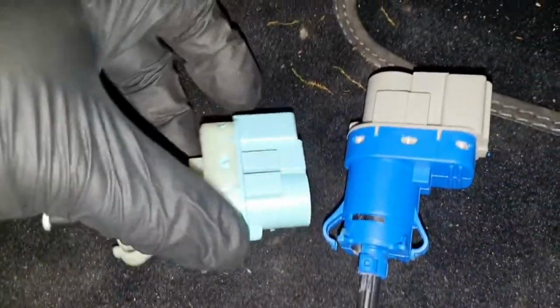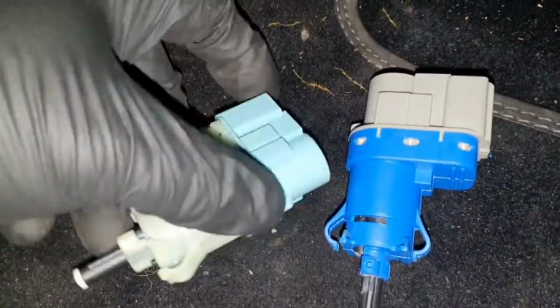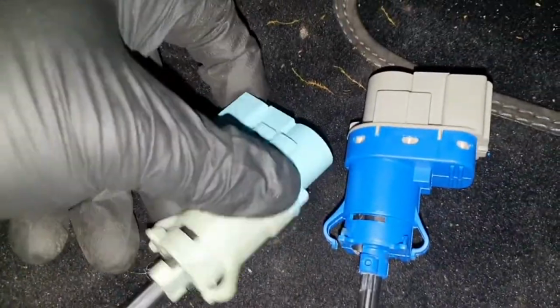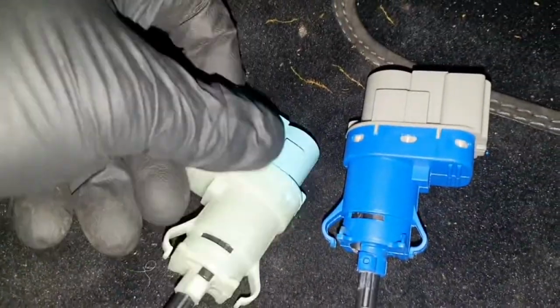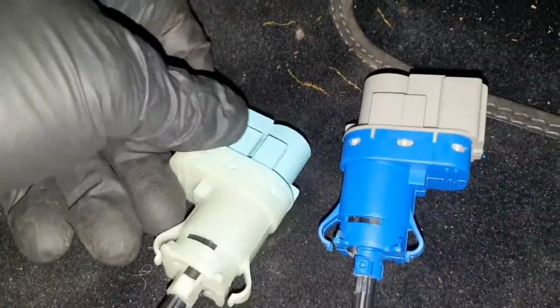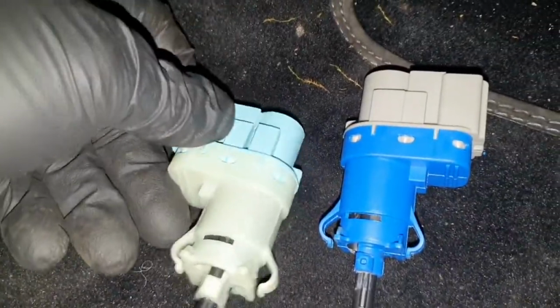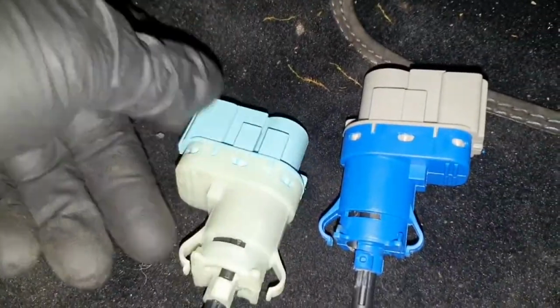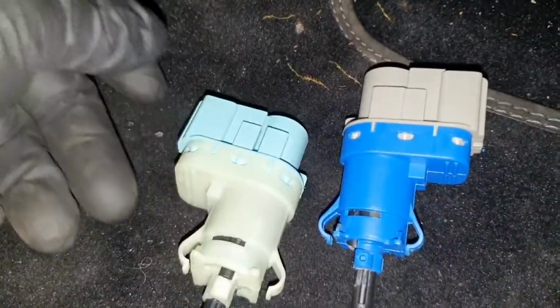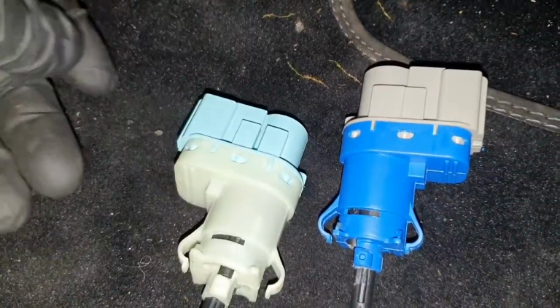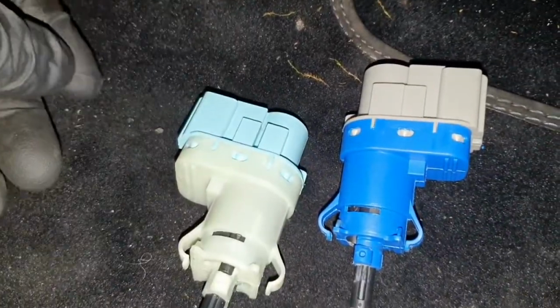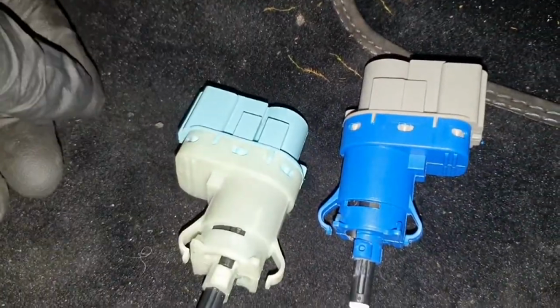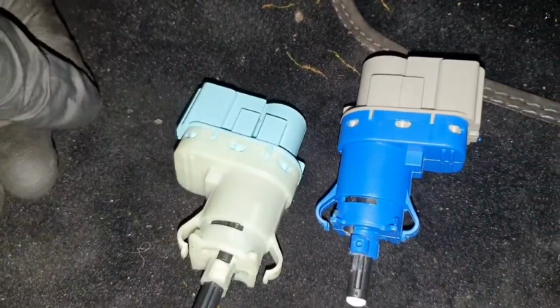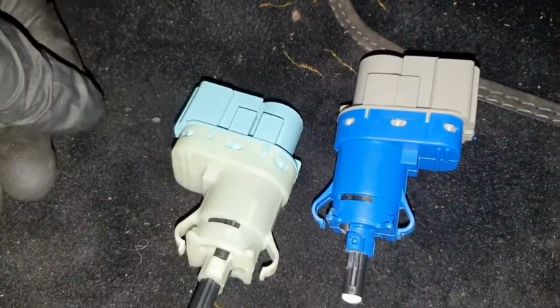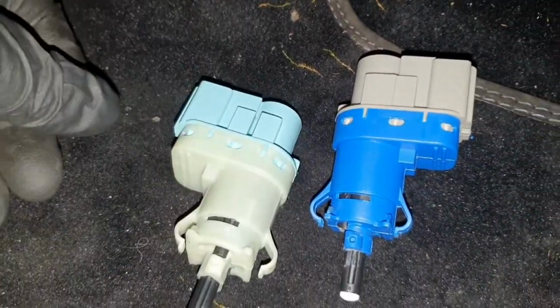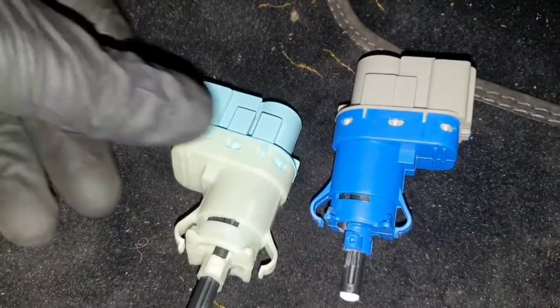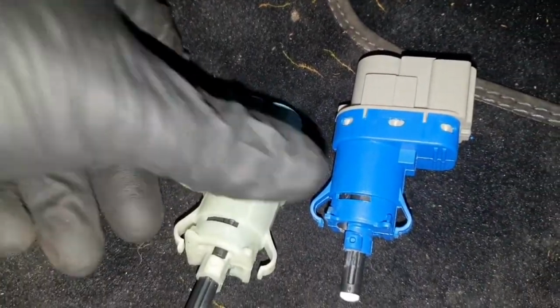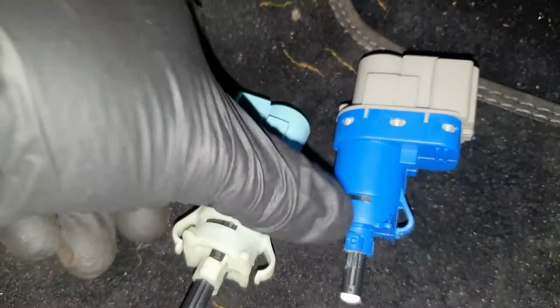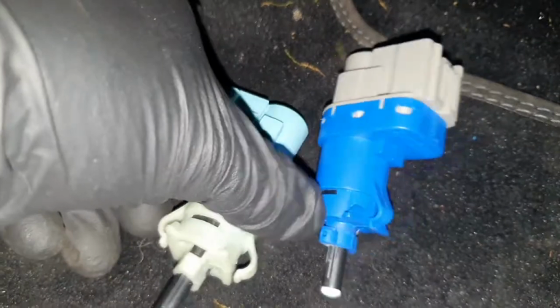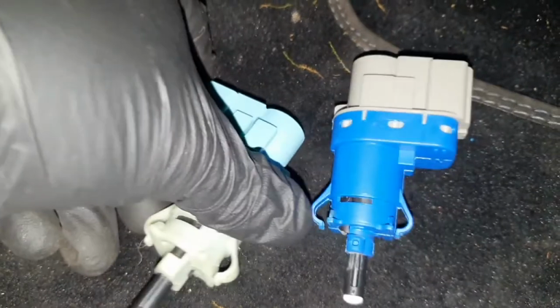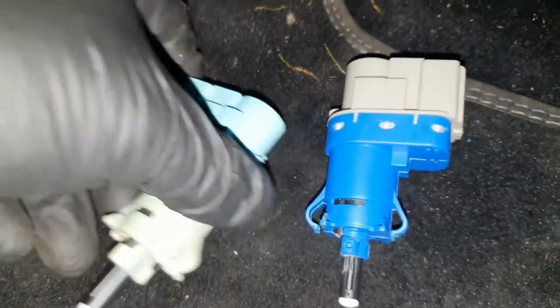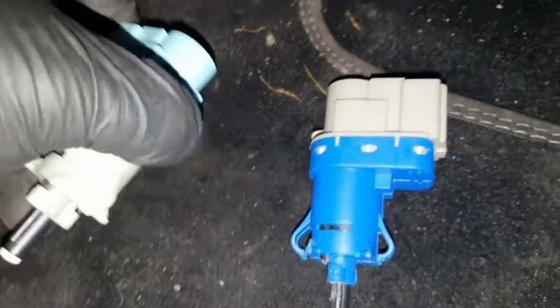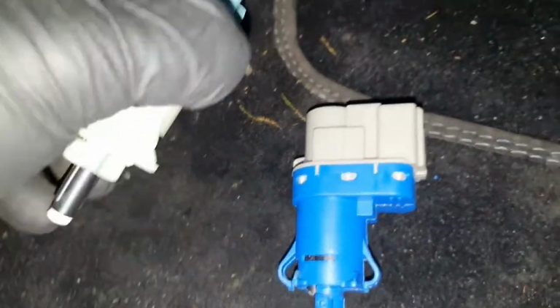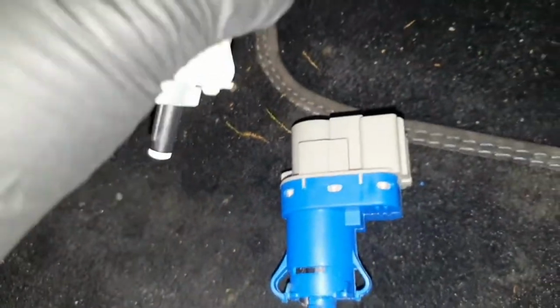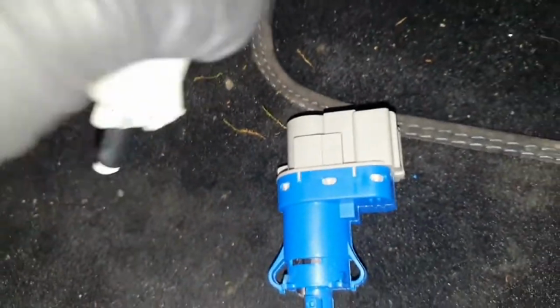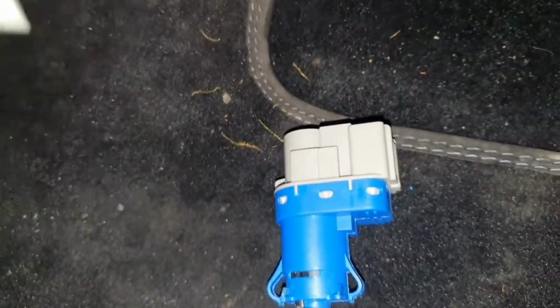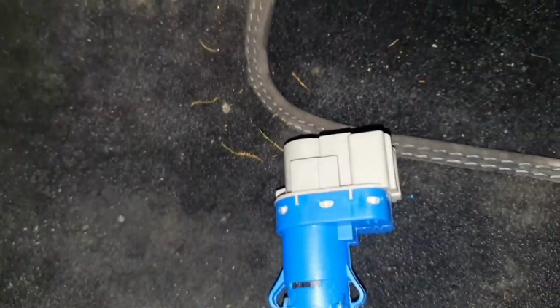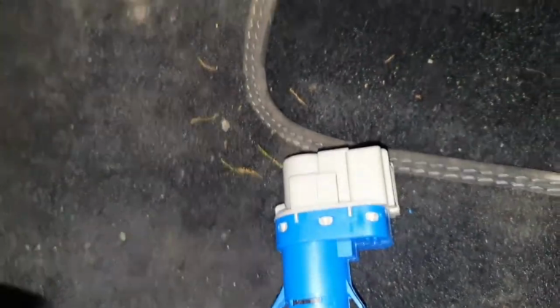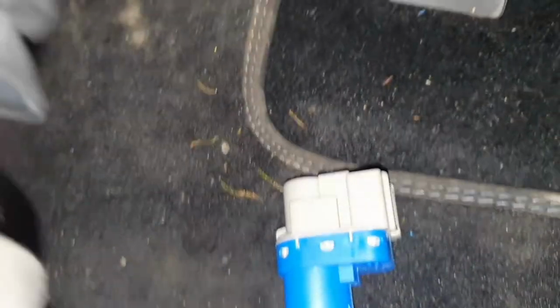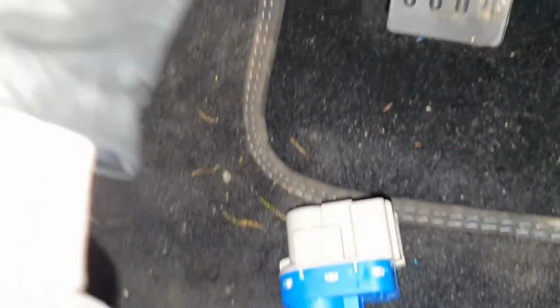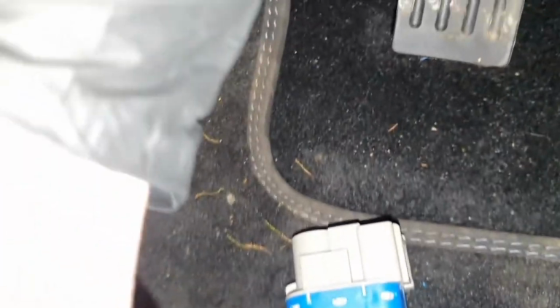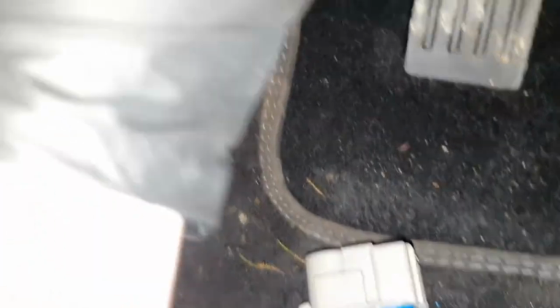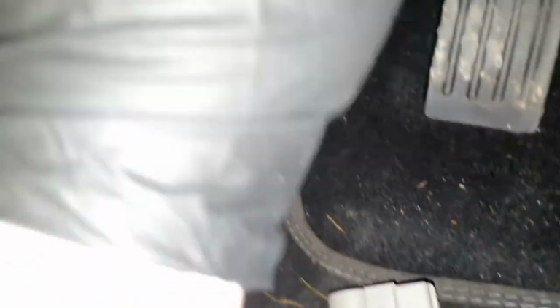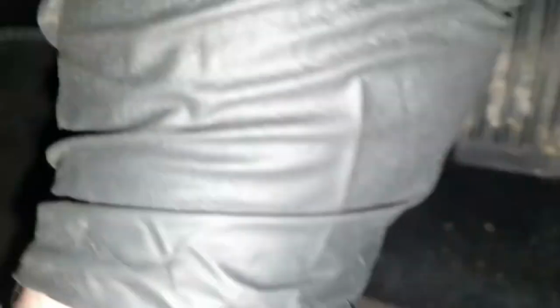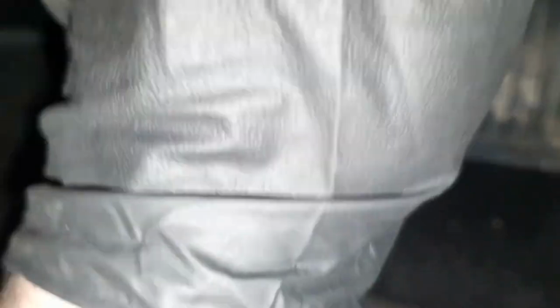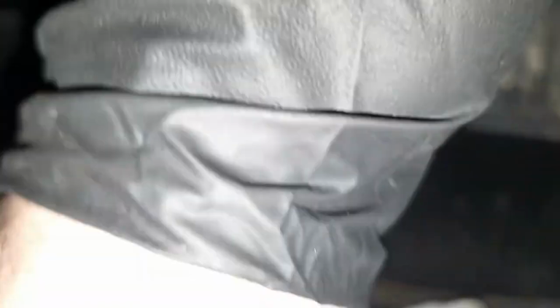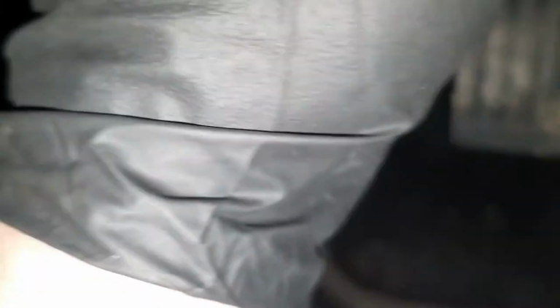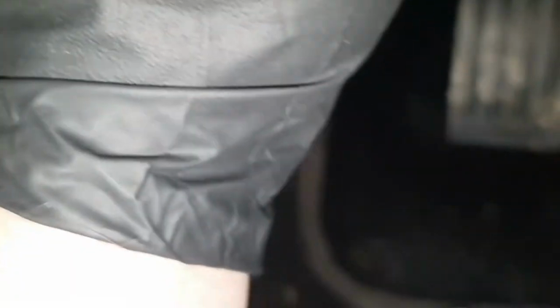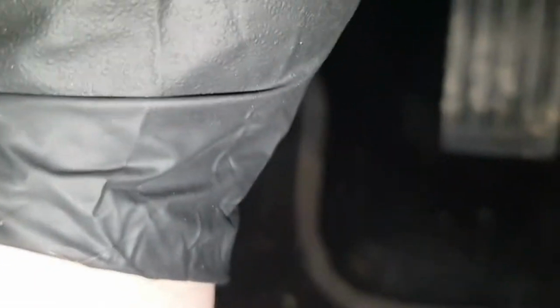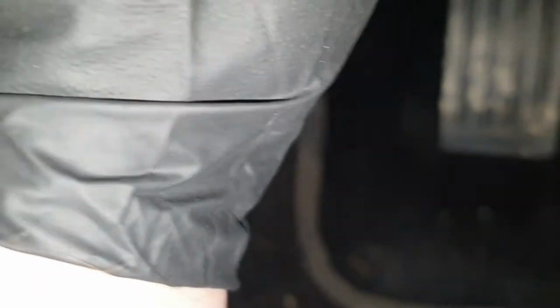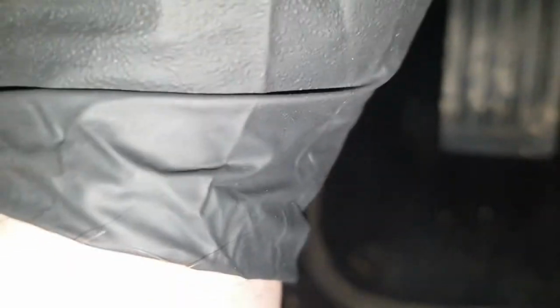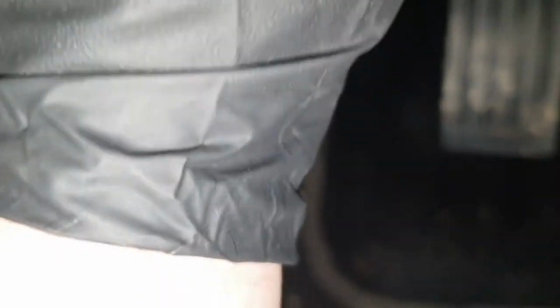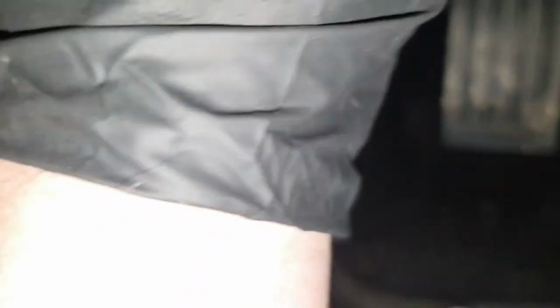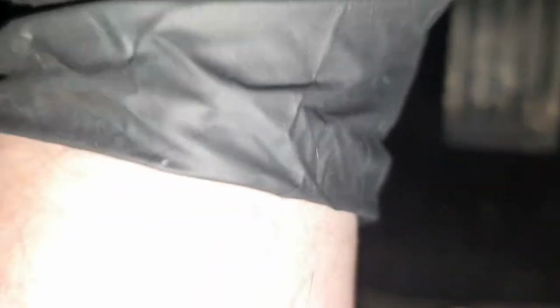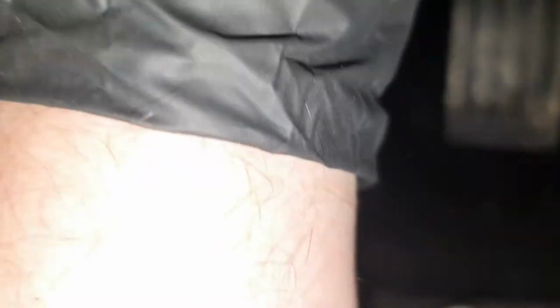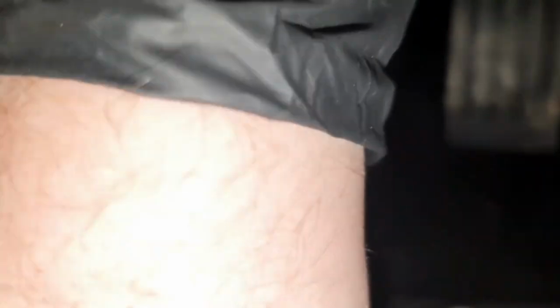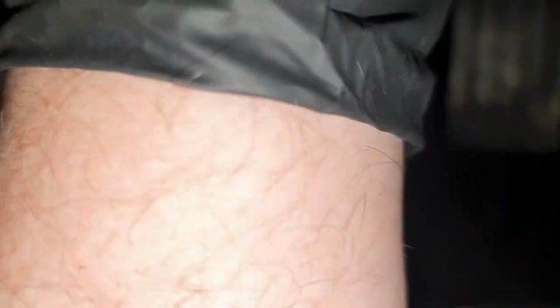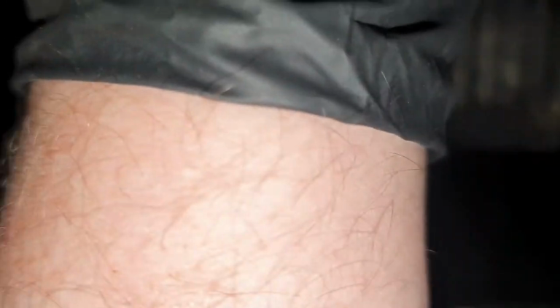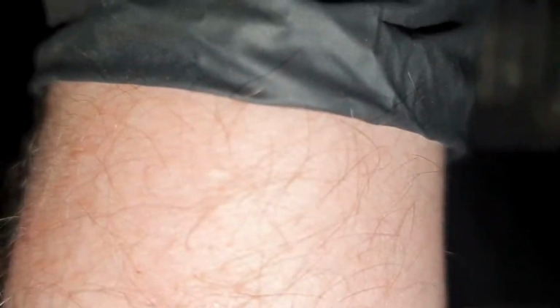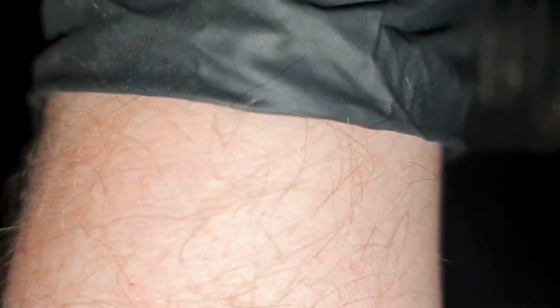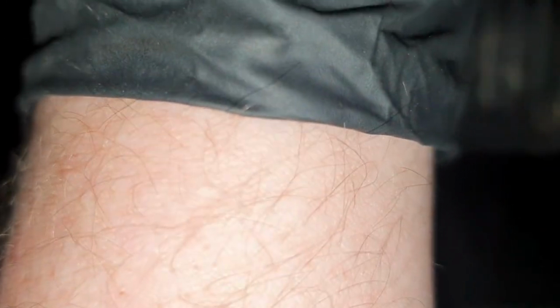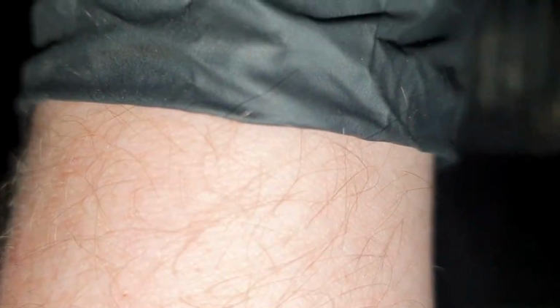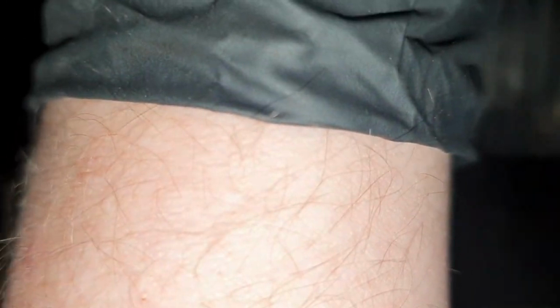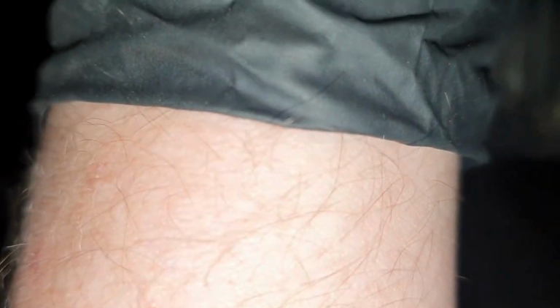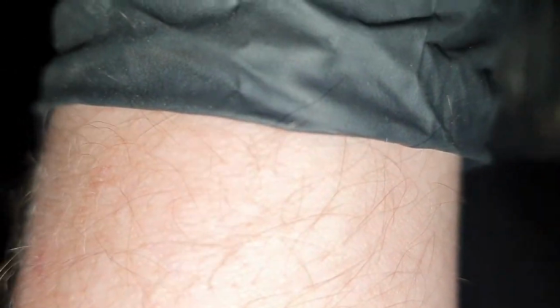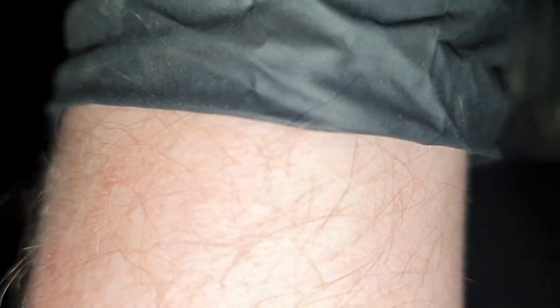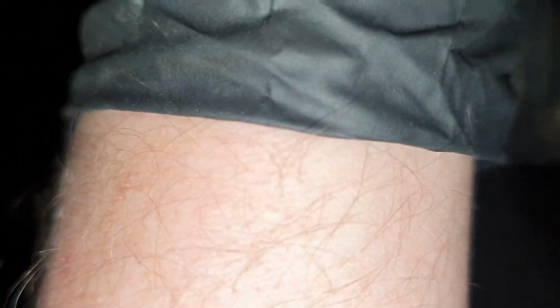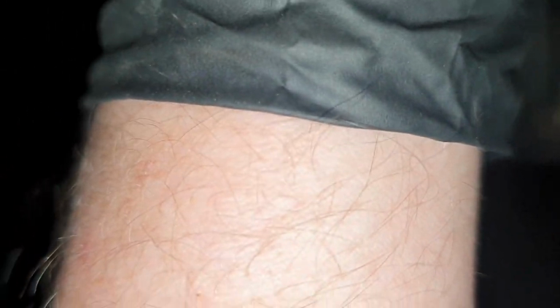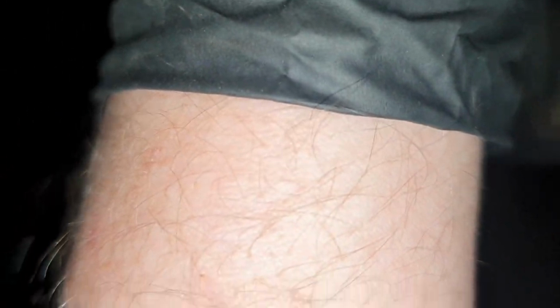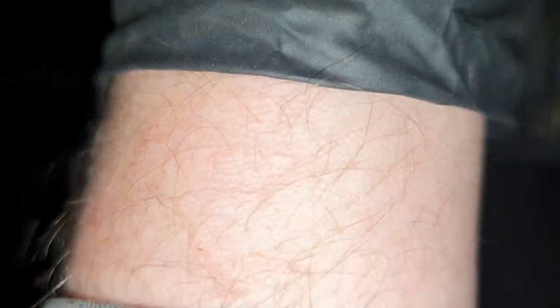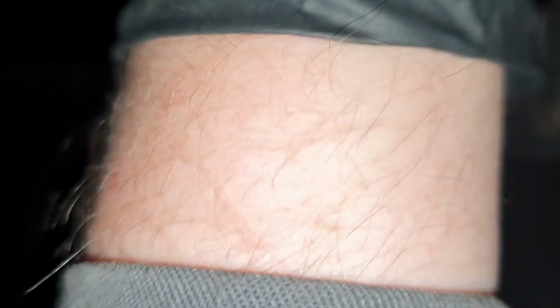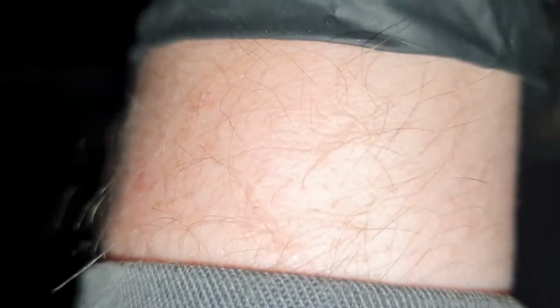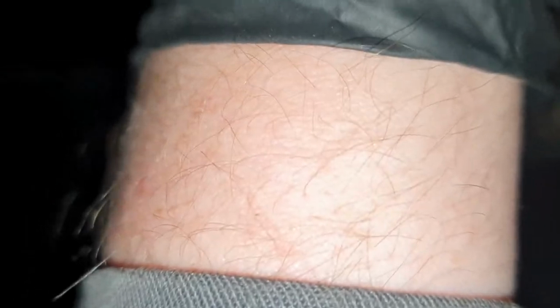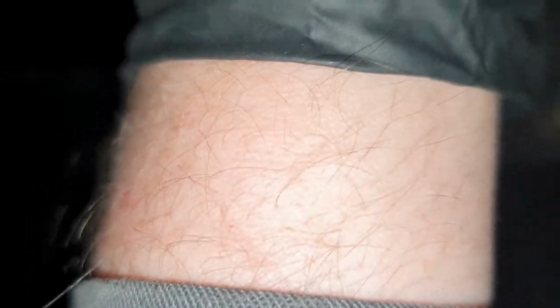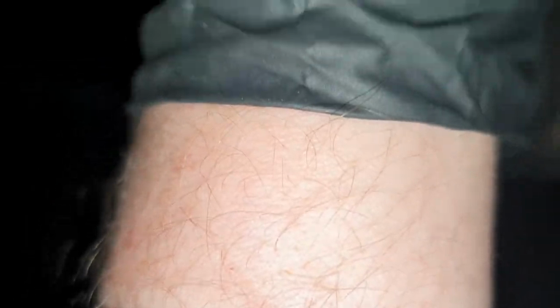You can see Ford have changed the colours. I believe this is because Ford know the original ones fitted are useless and always fail.